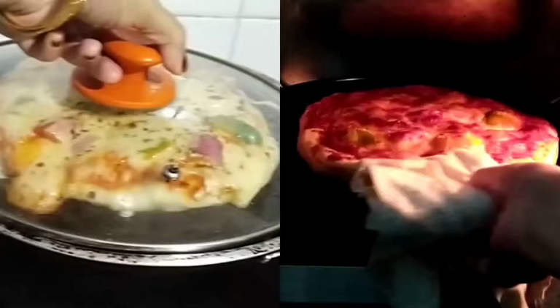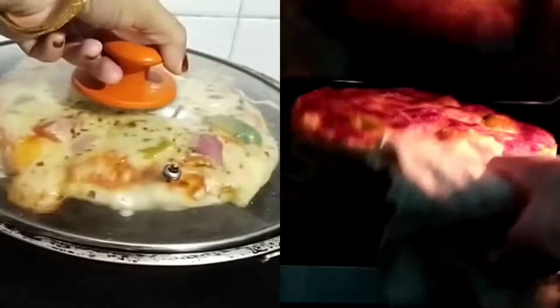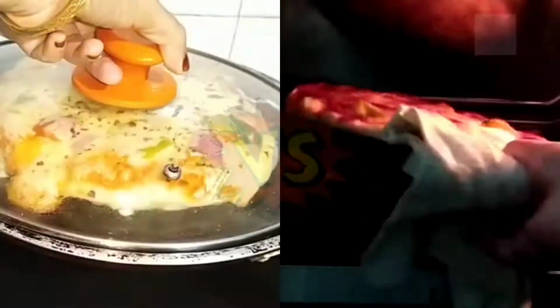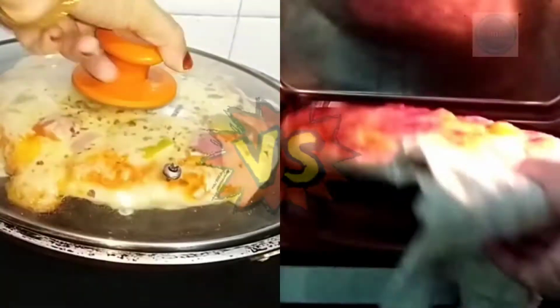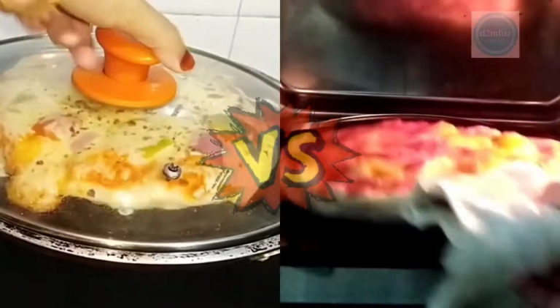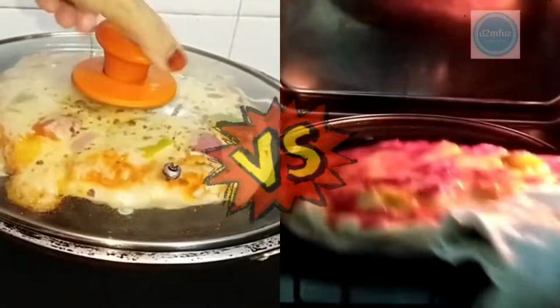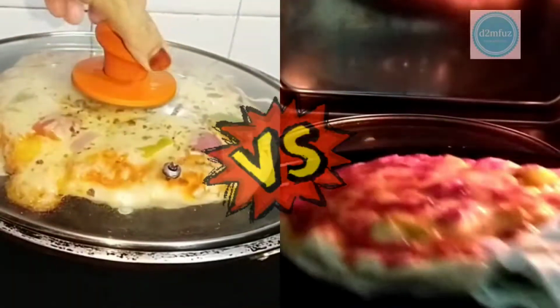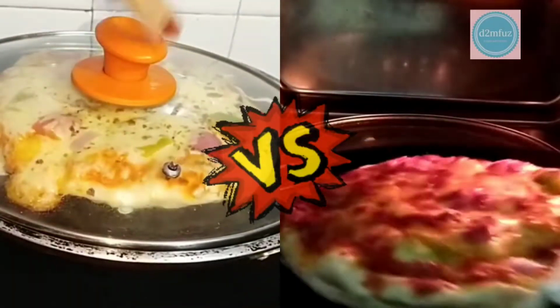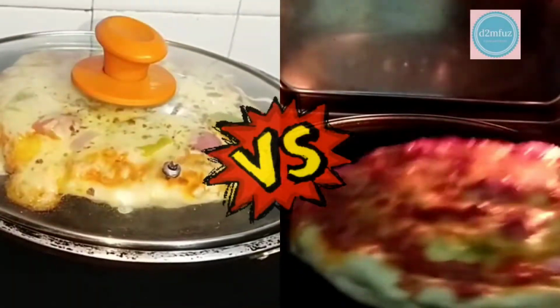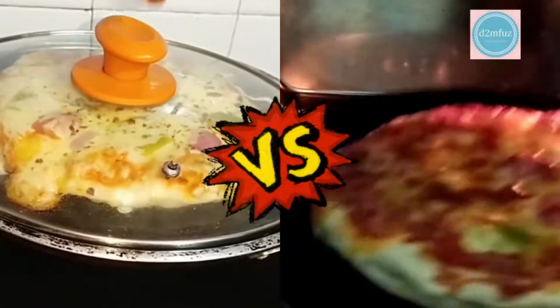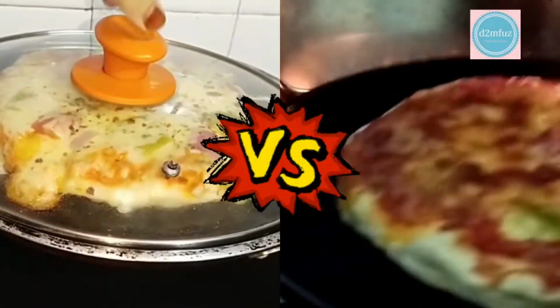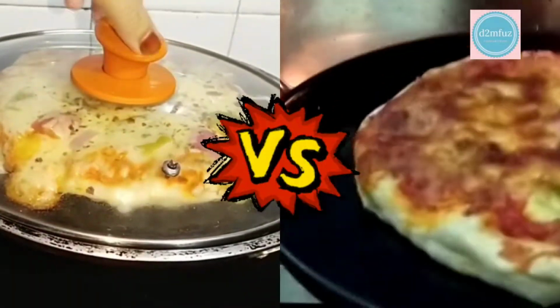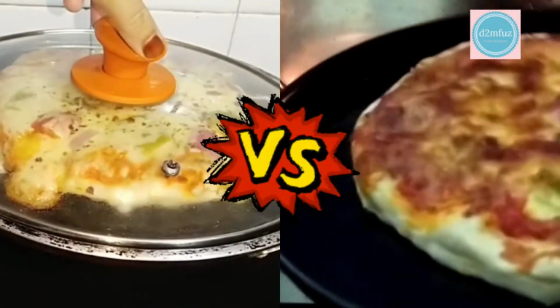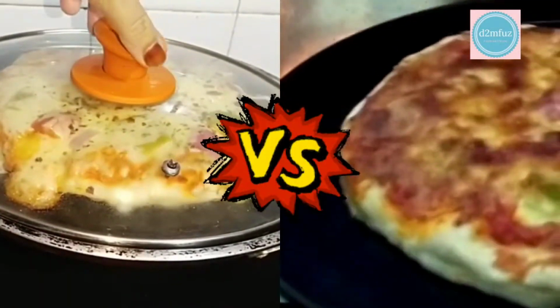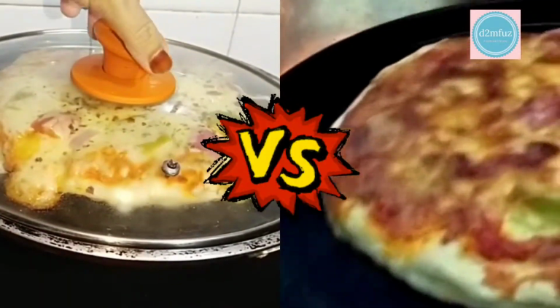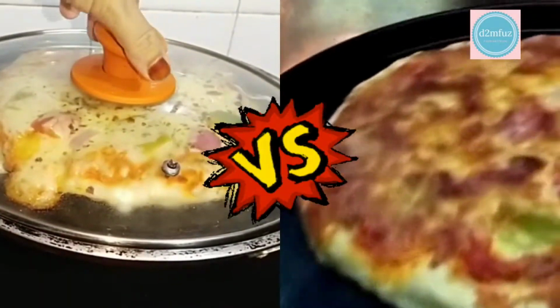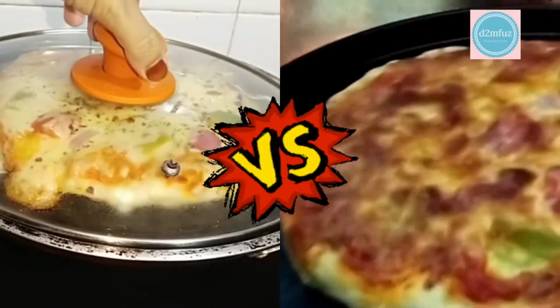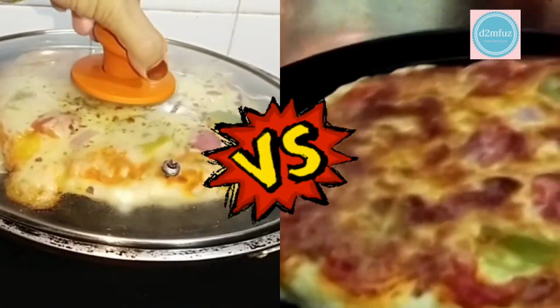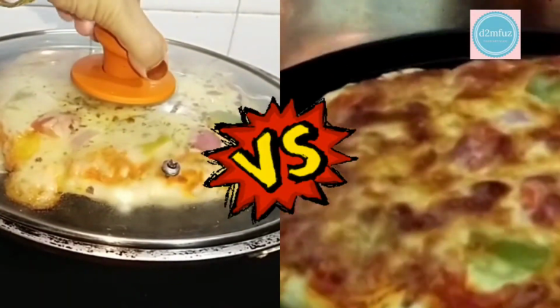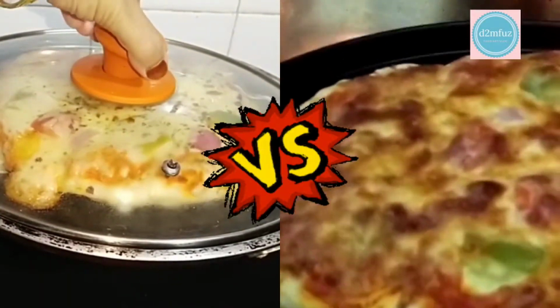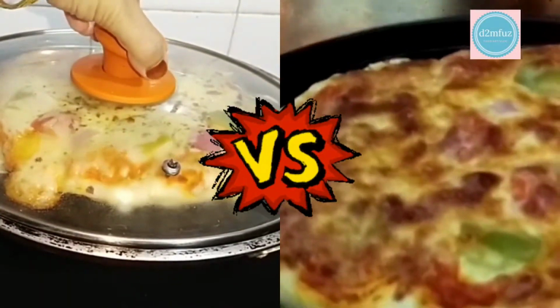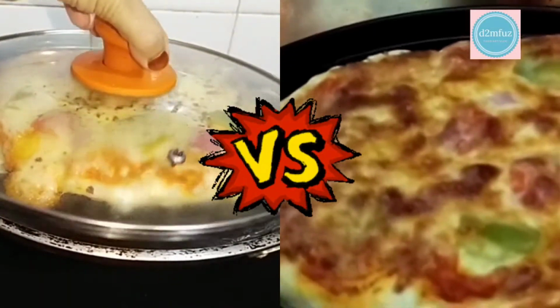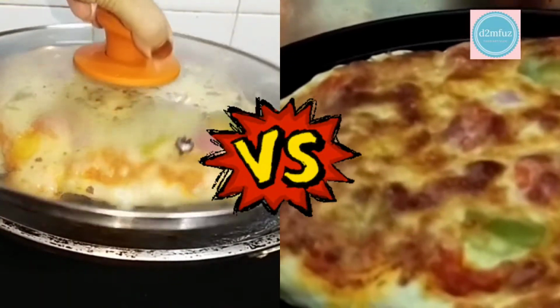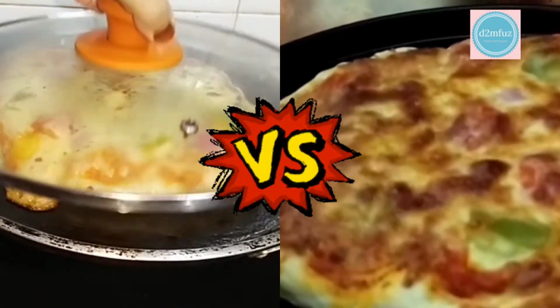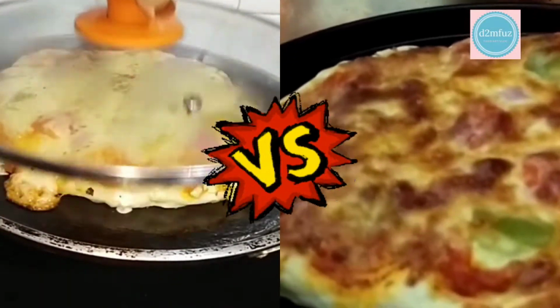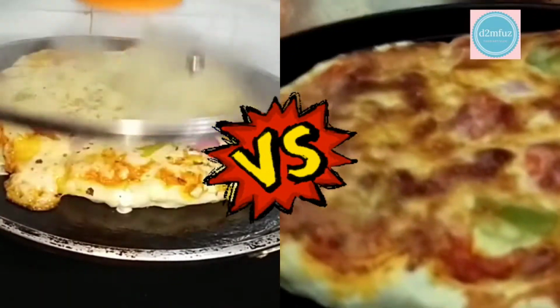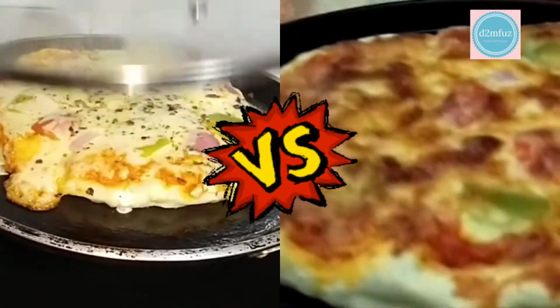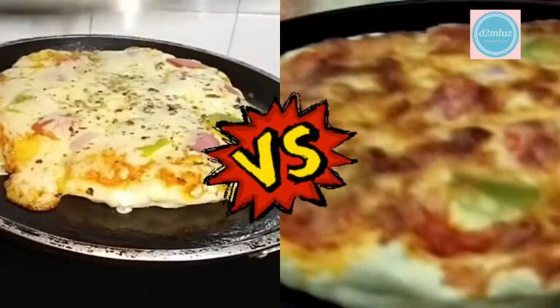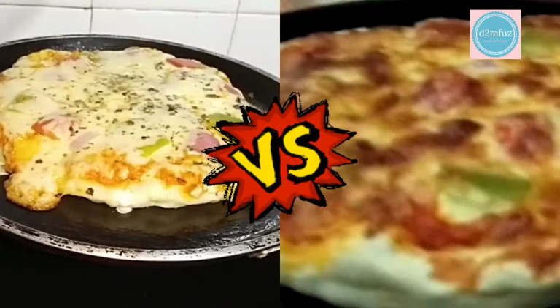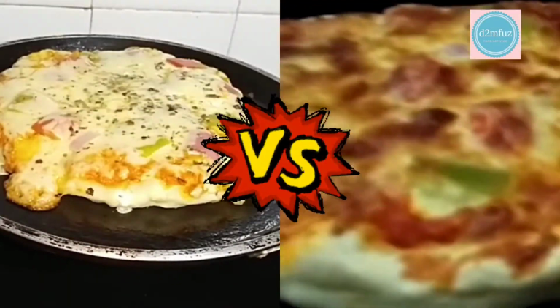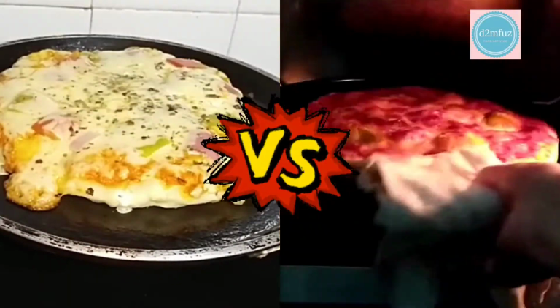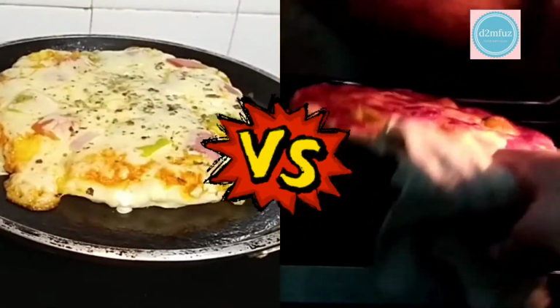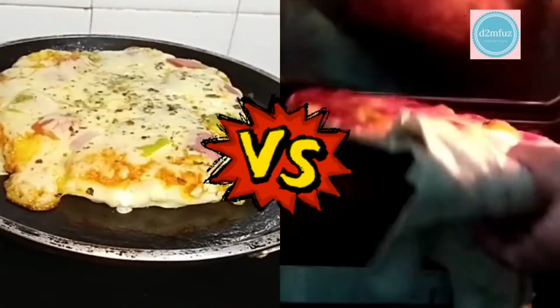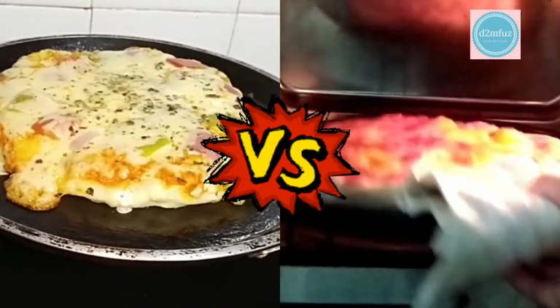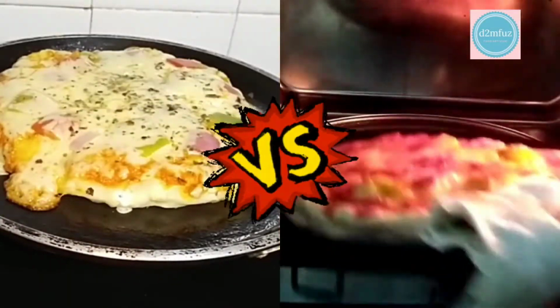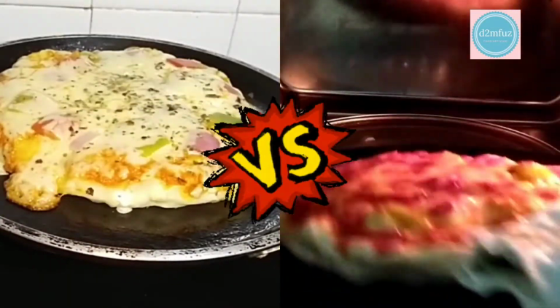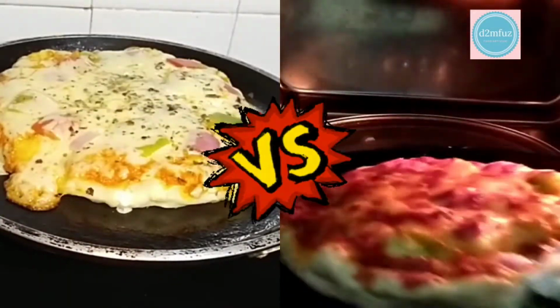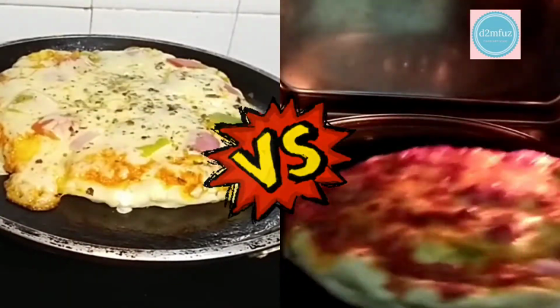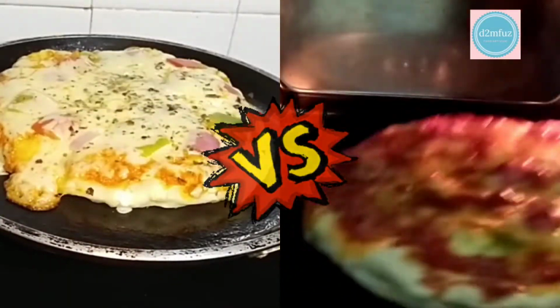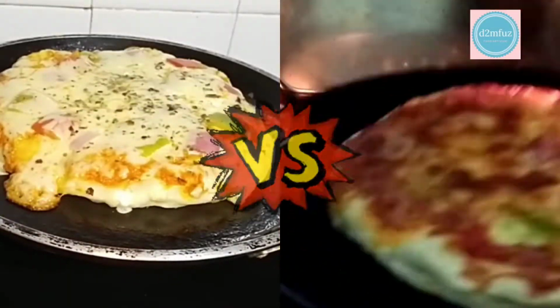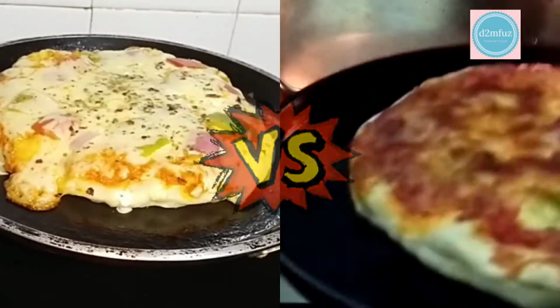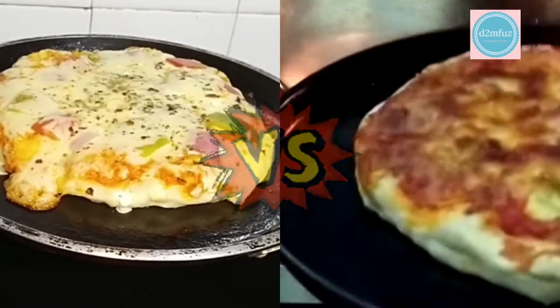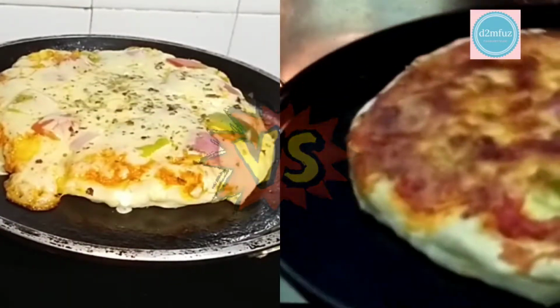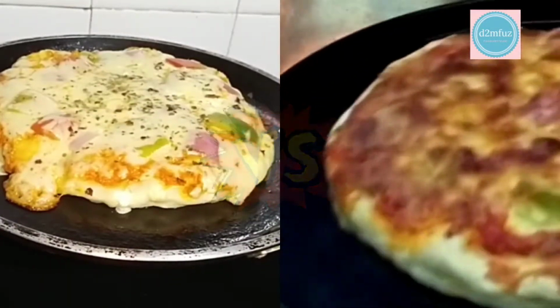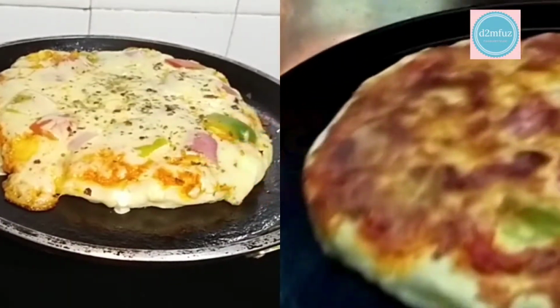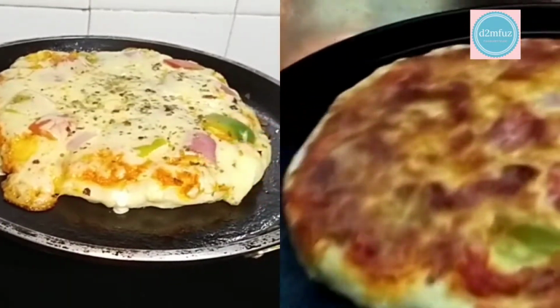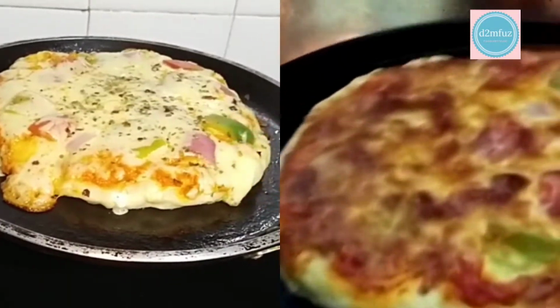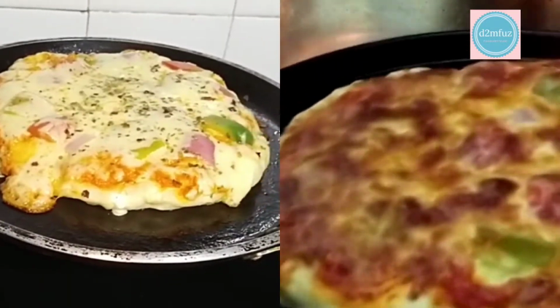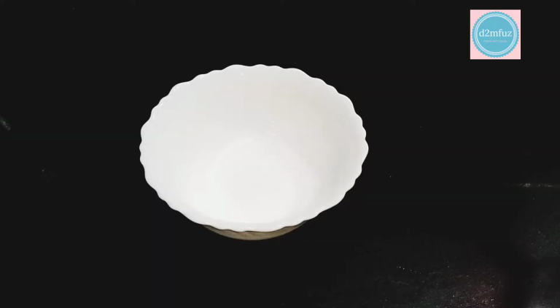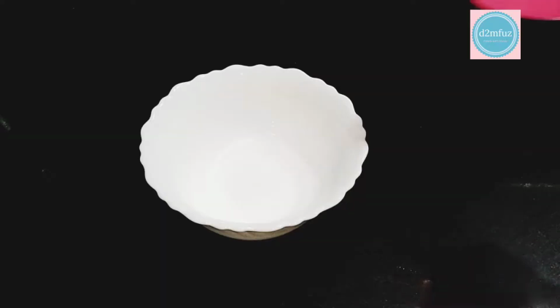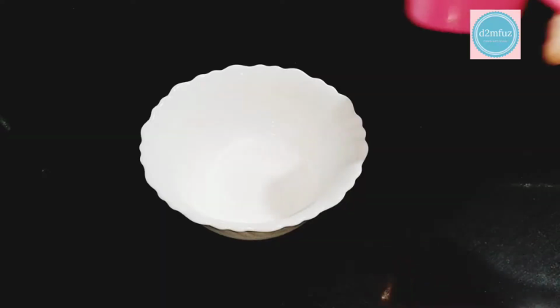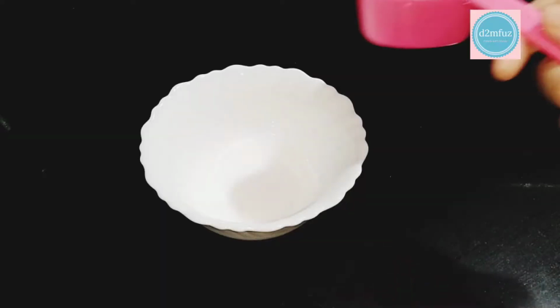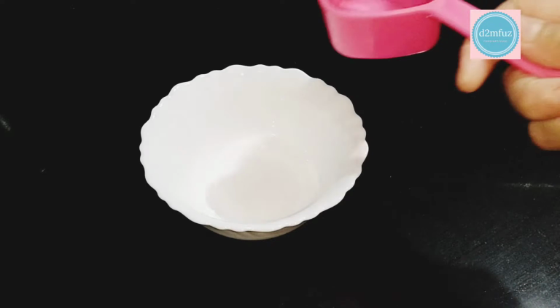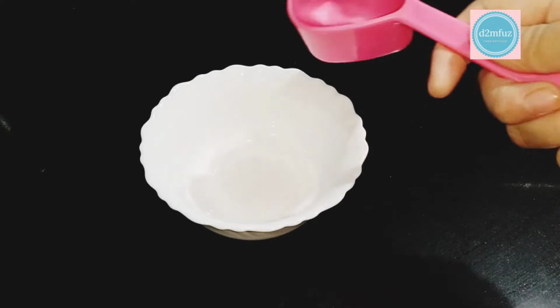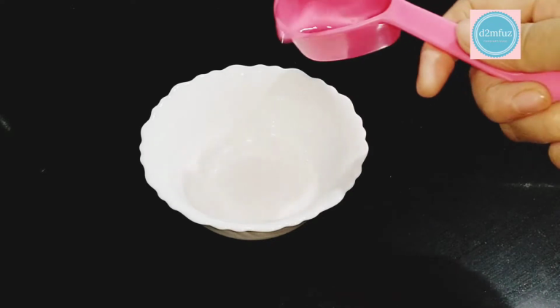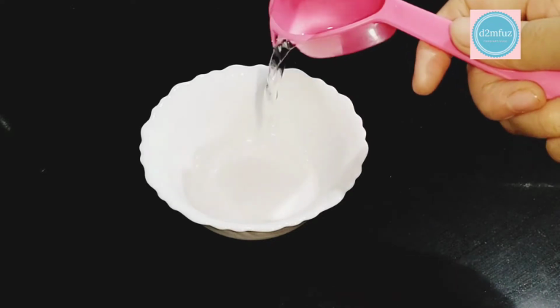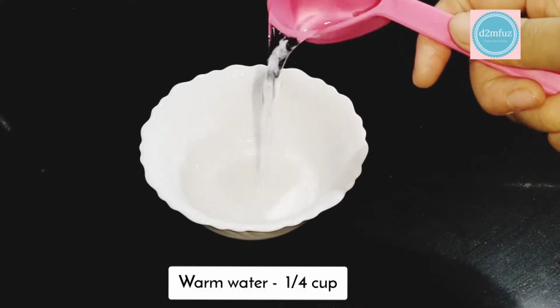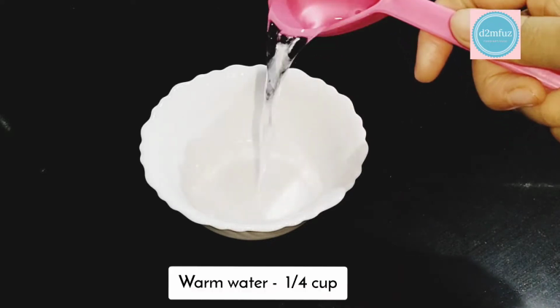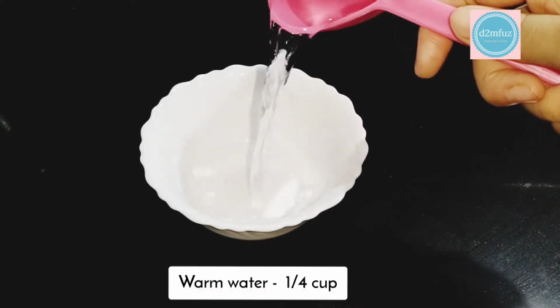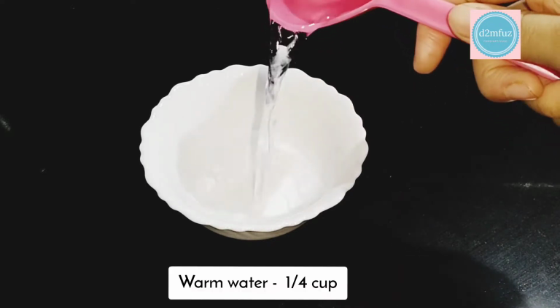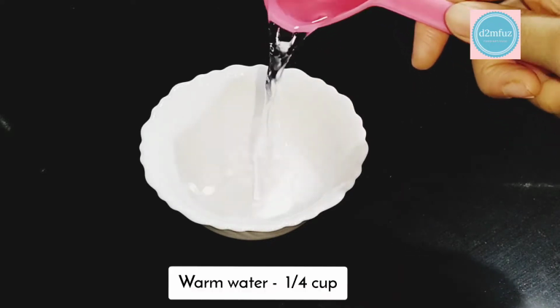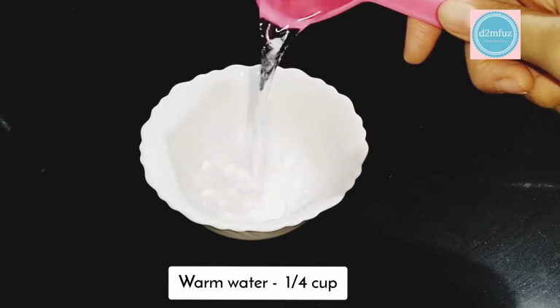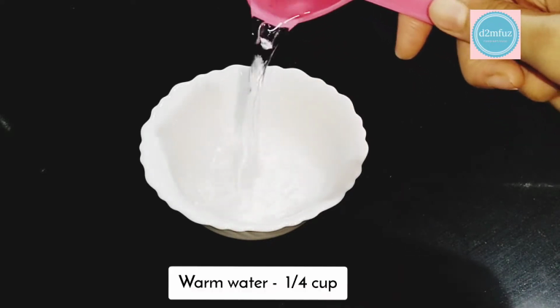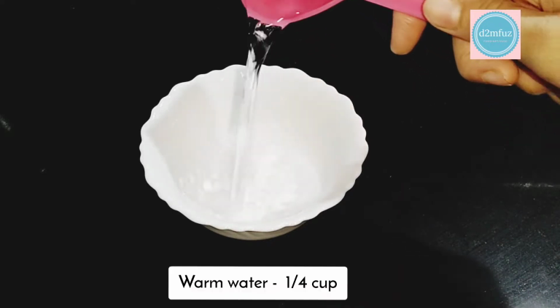This is a cheese burst pizza. This is the best pizza.